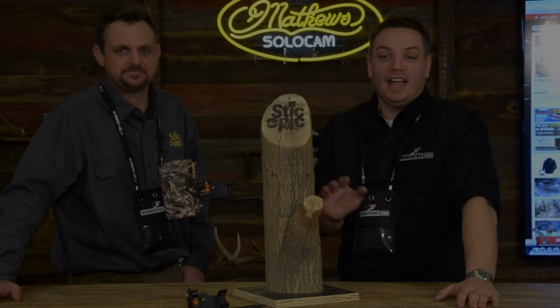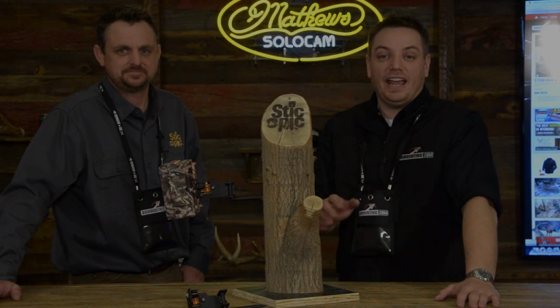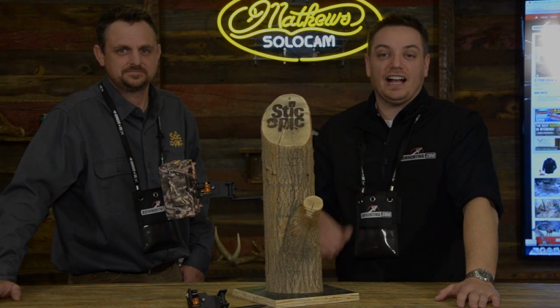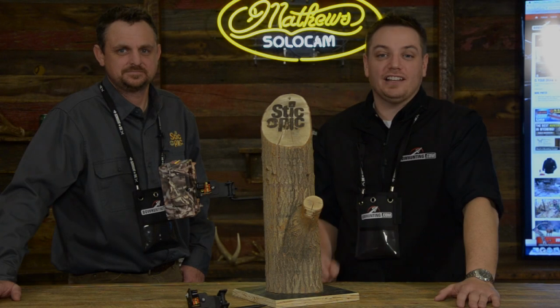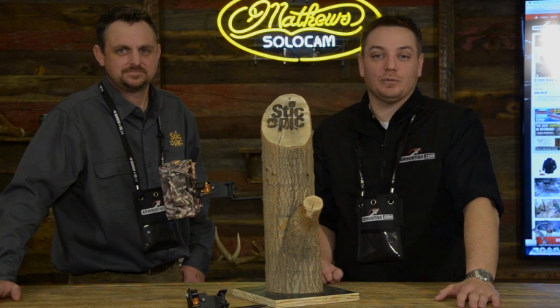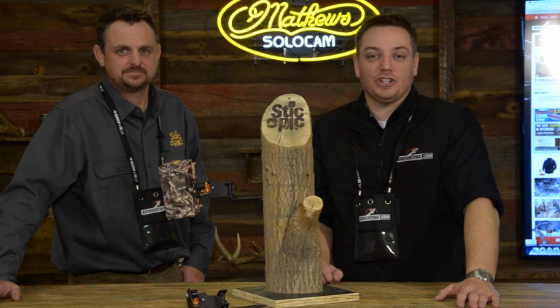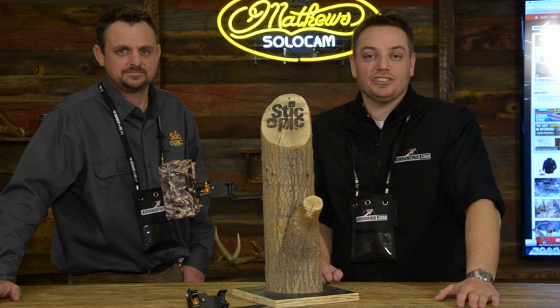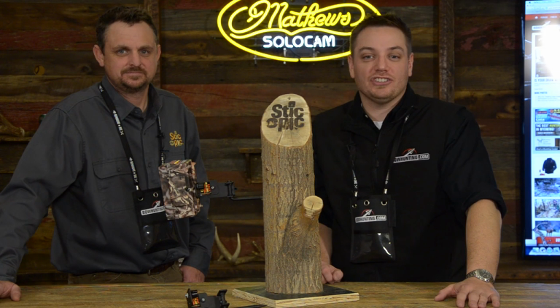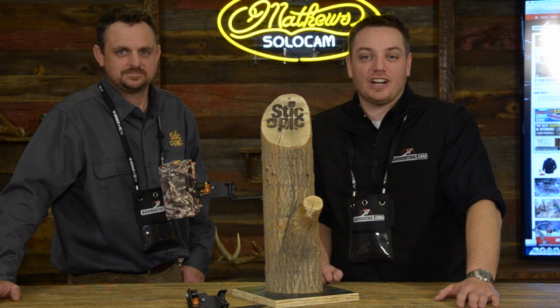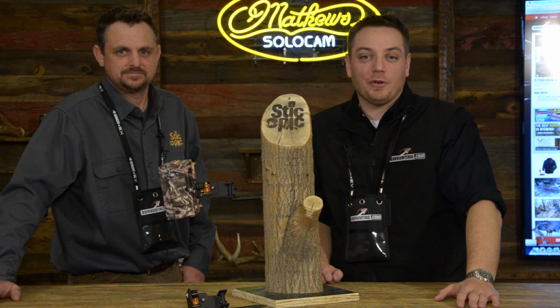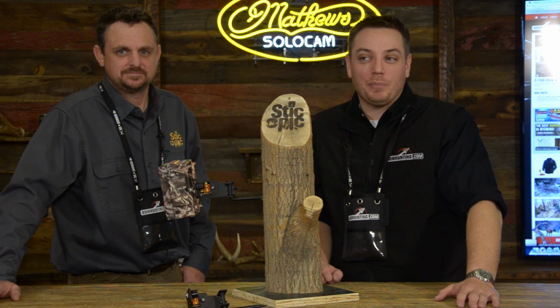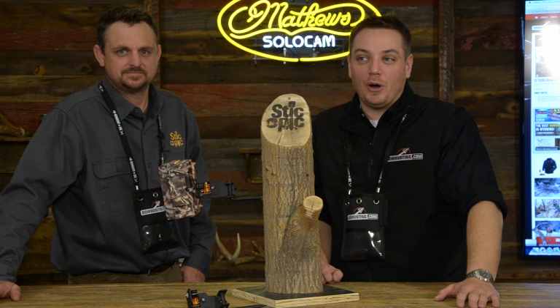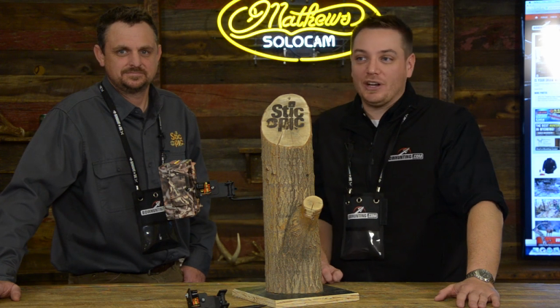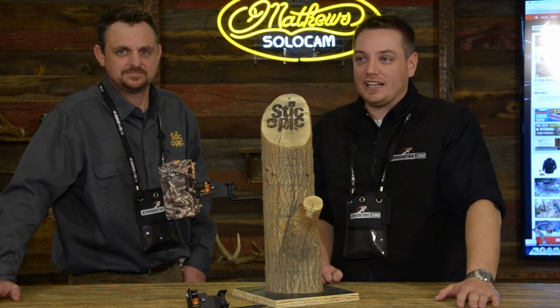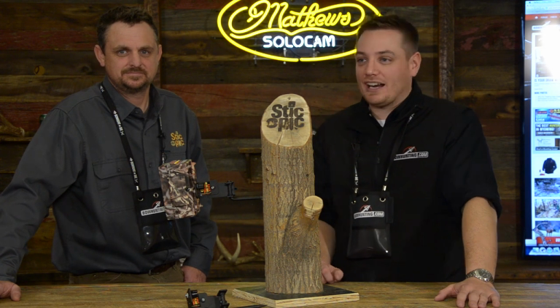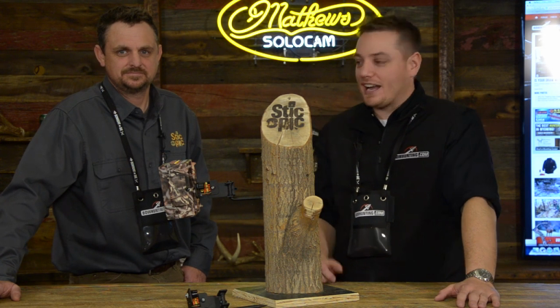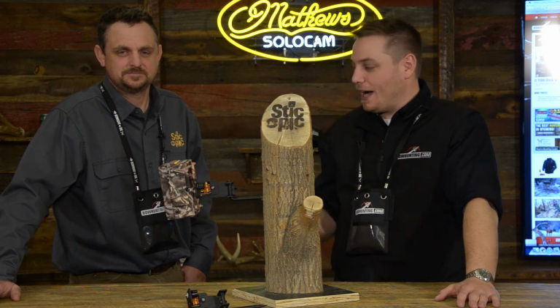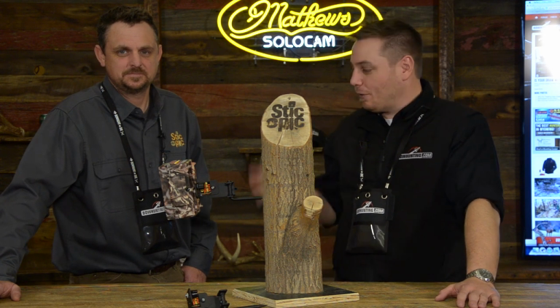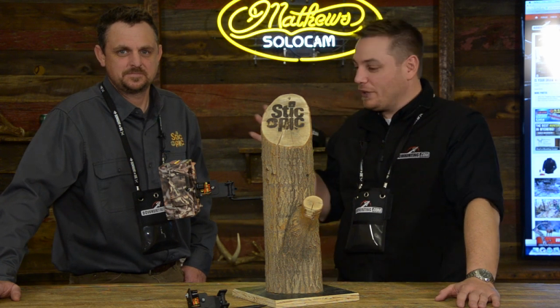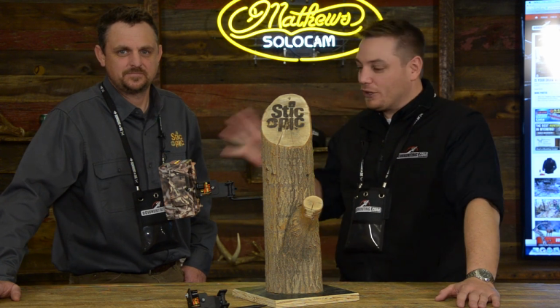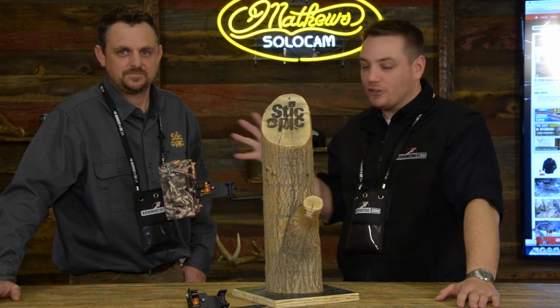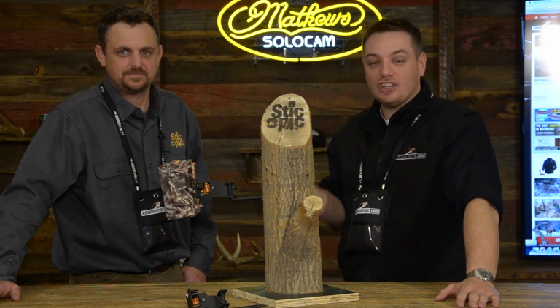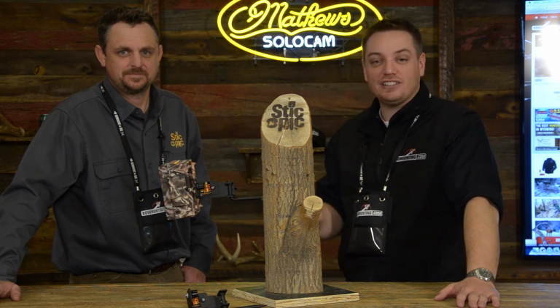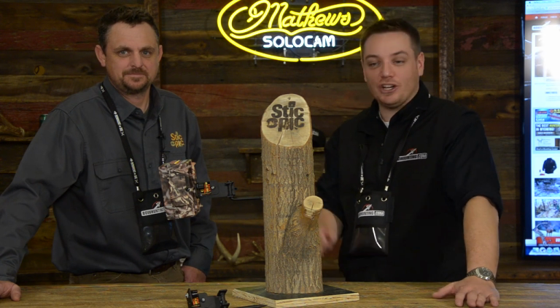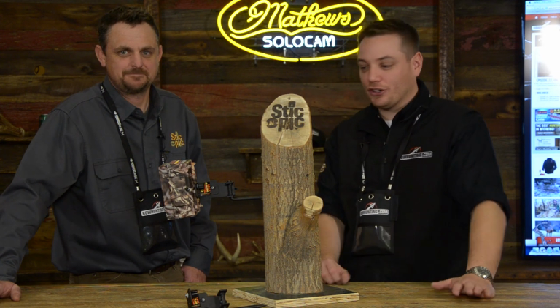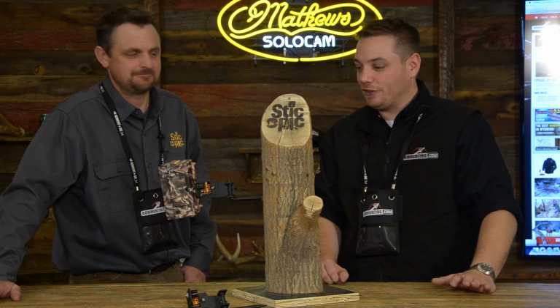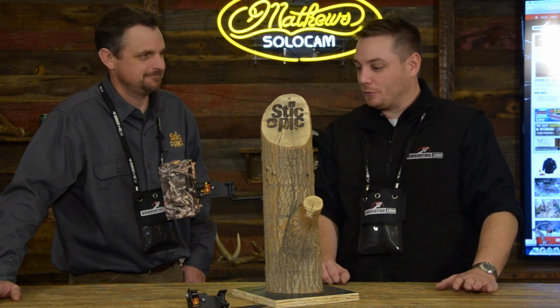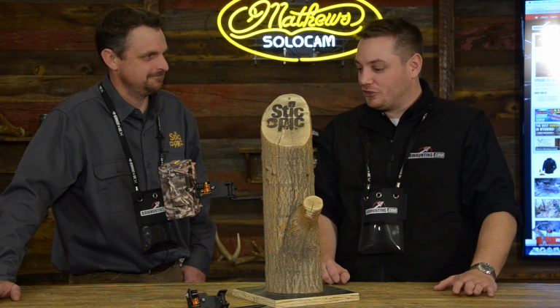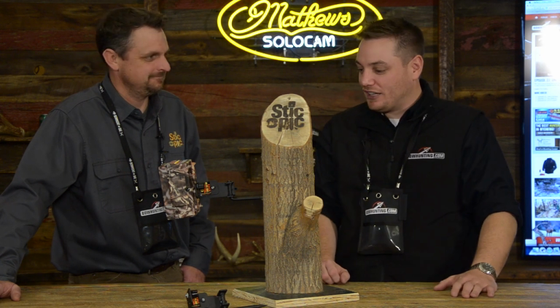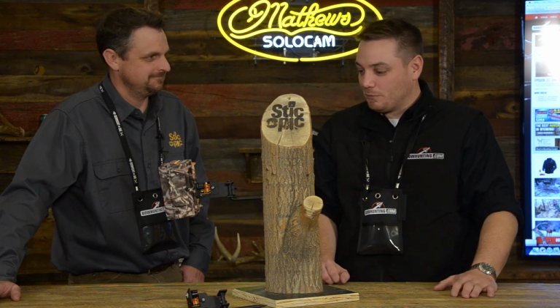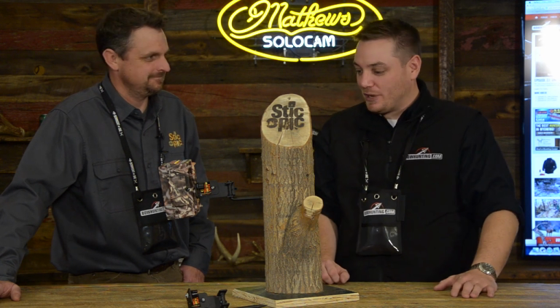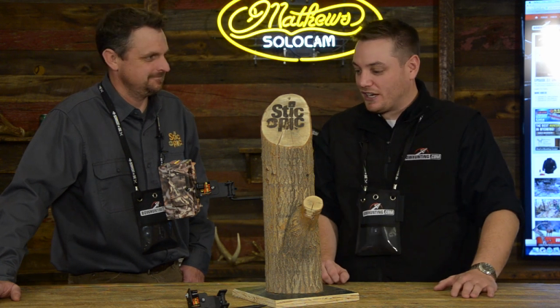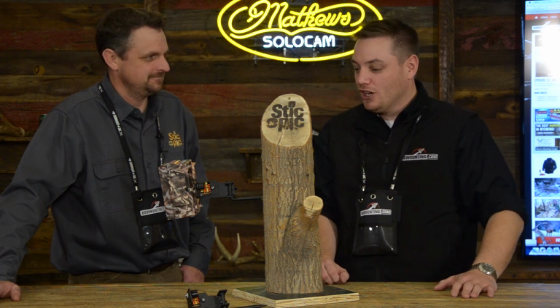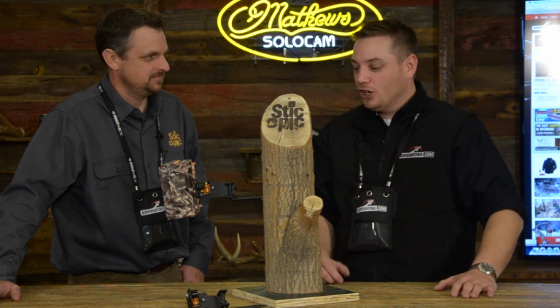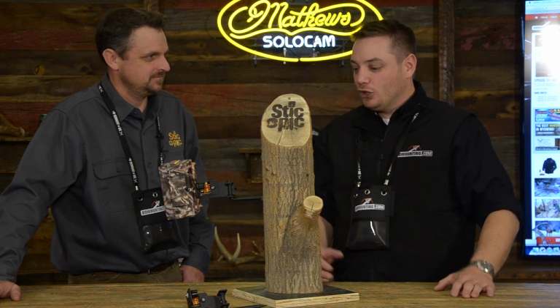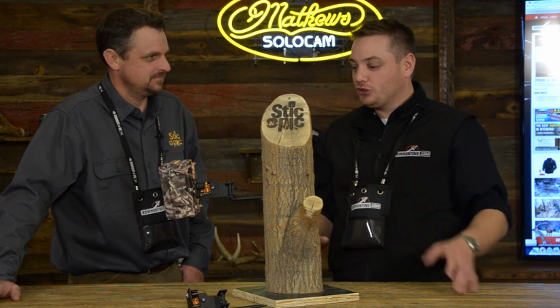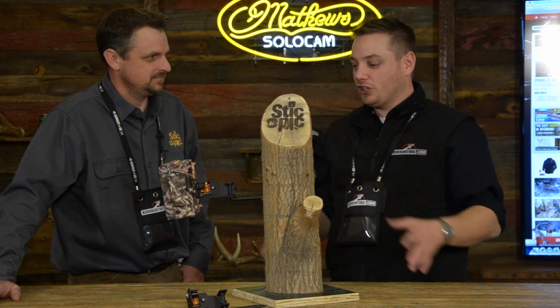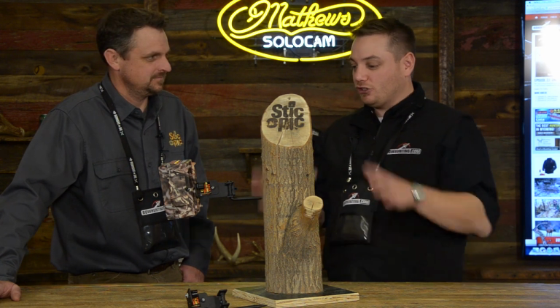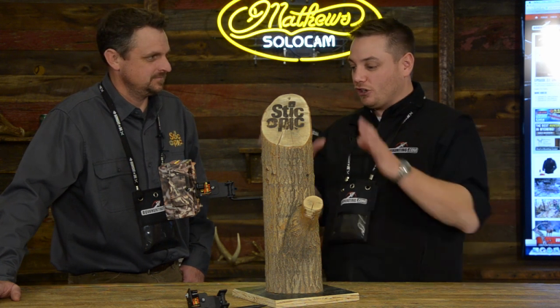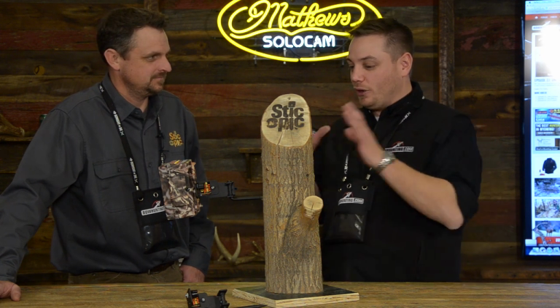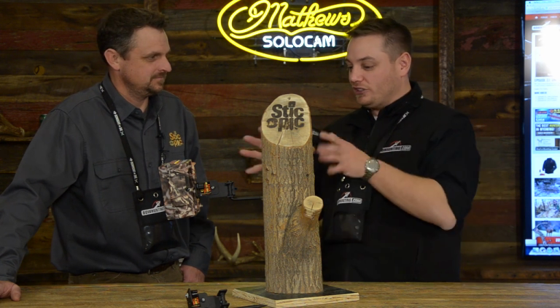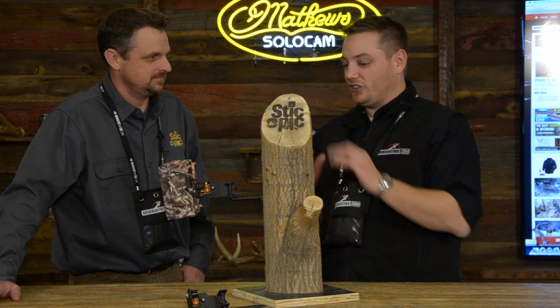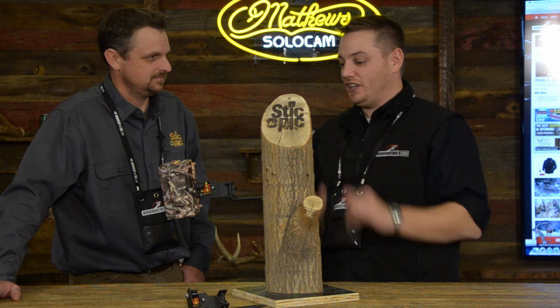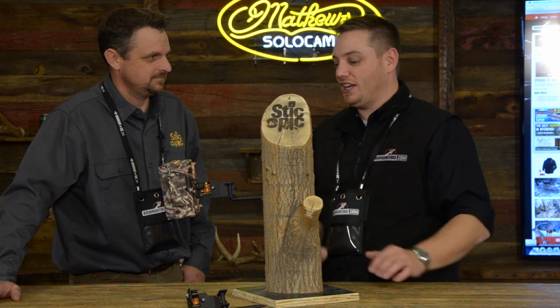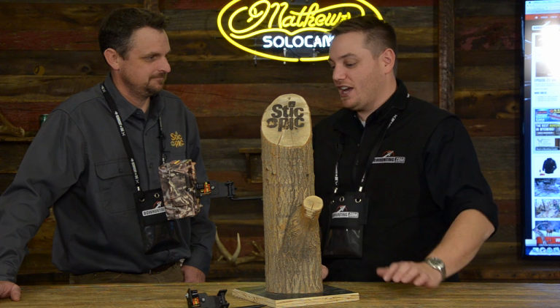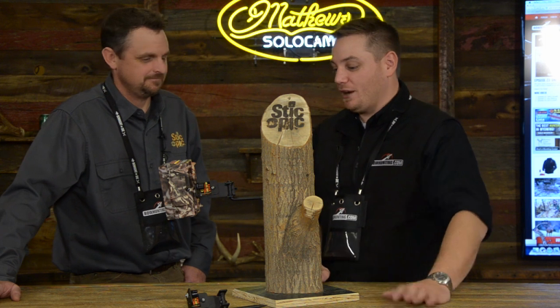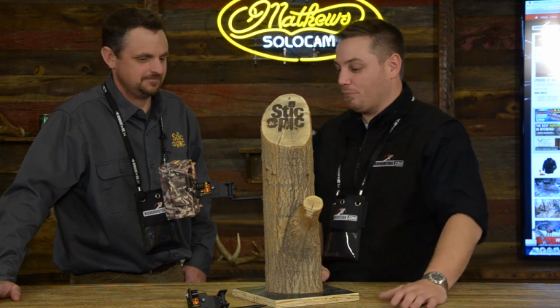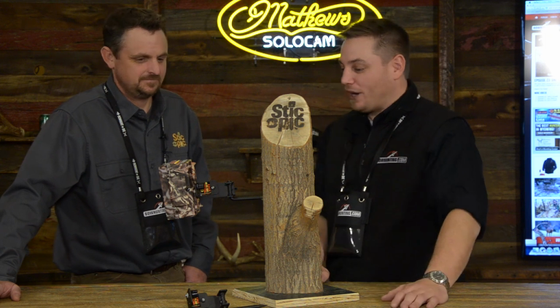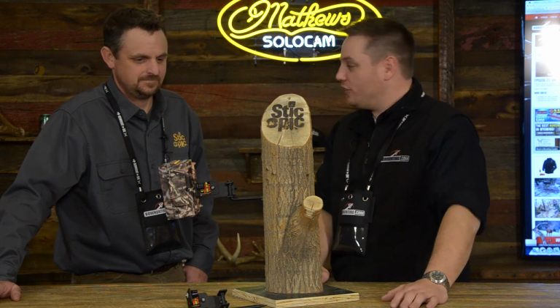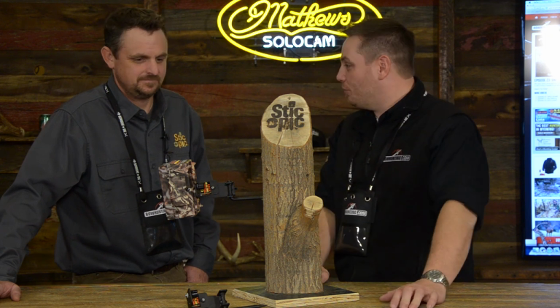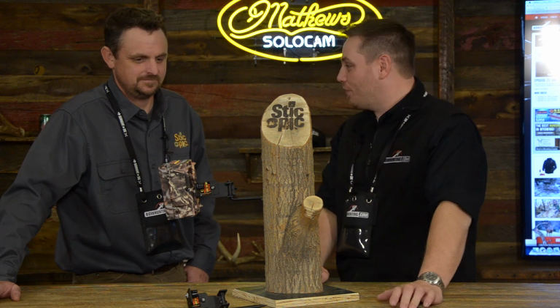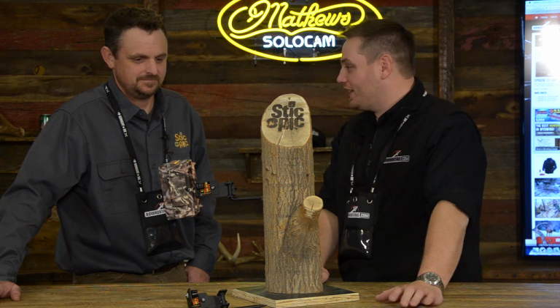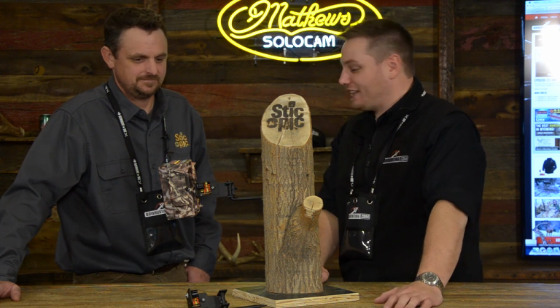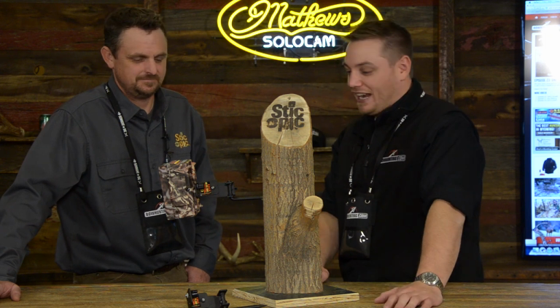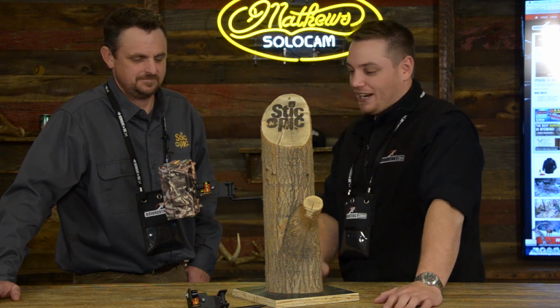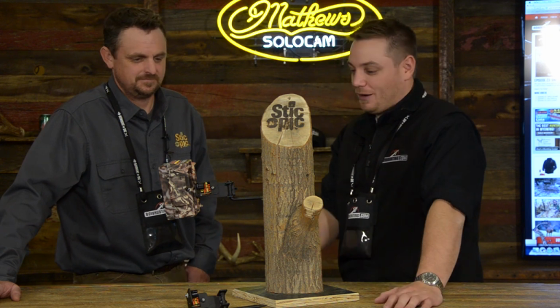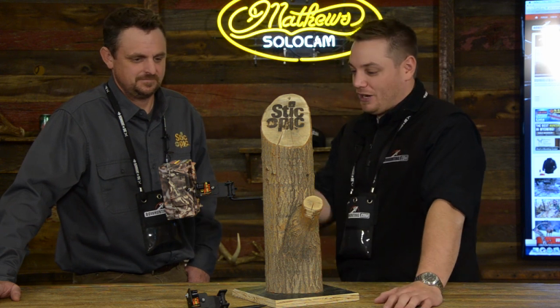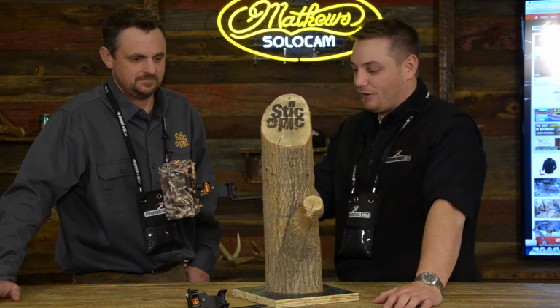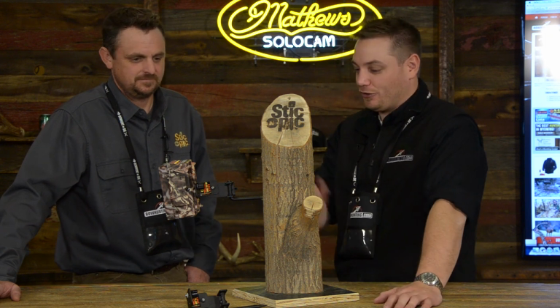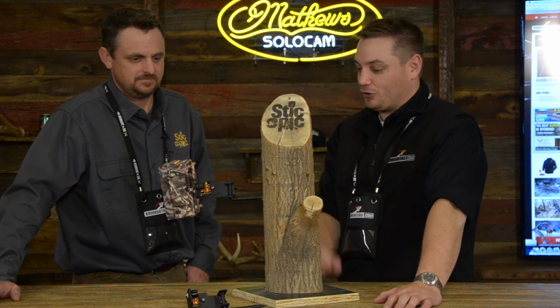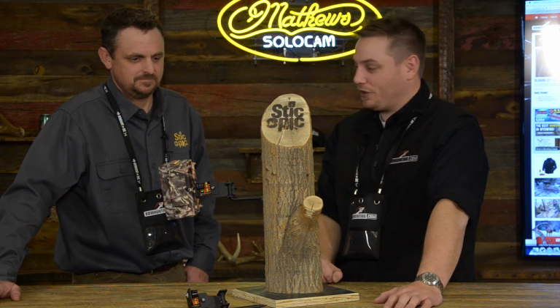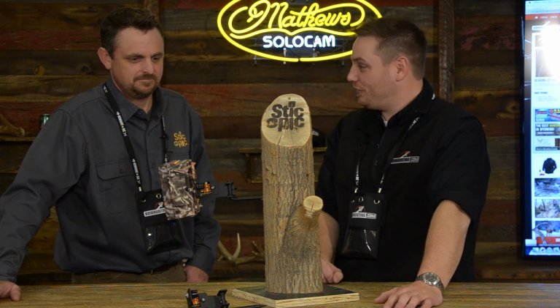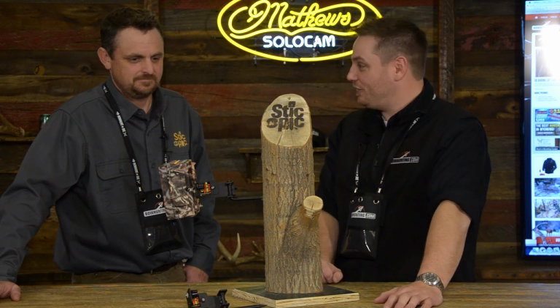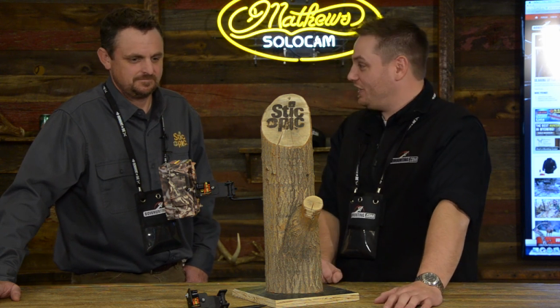Hey guys, I'm Justin Czar with bowhunting.com. I'm here with Jesse Hurley from Stick and Pick, who's going to show us the brand new product they got coming out for 2015.